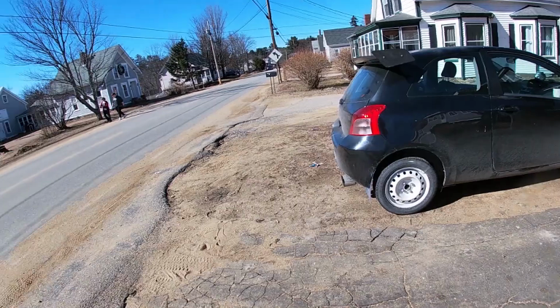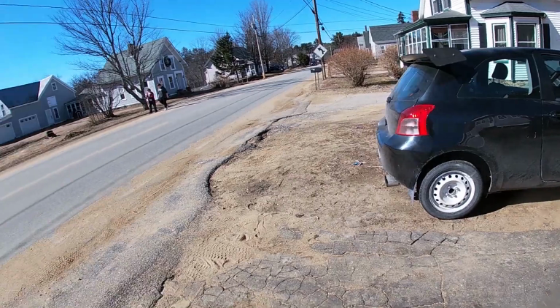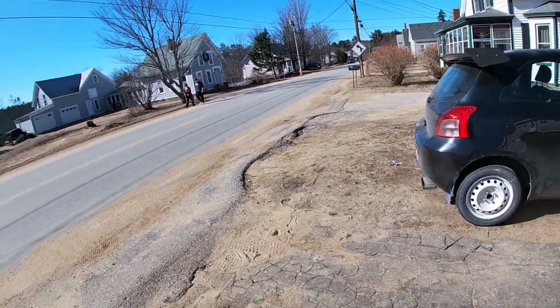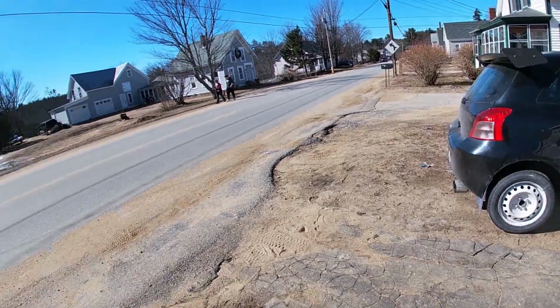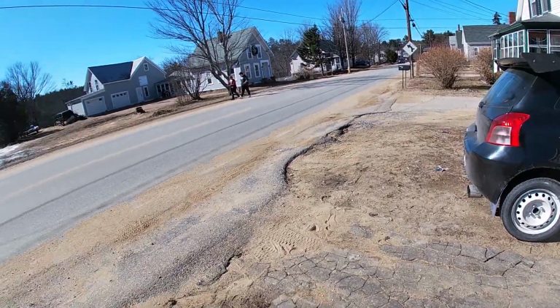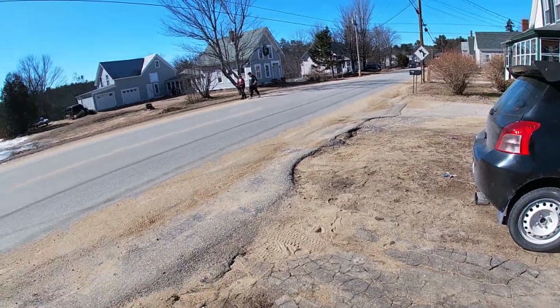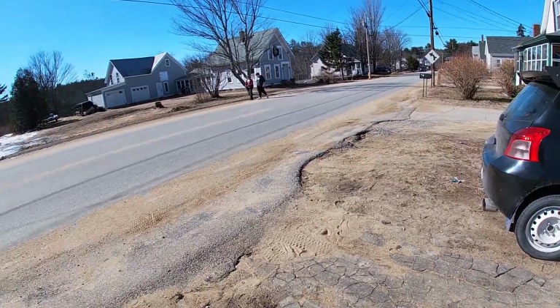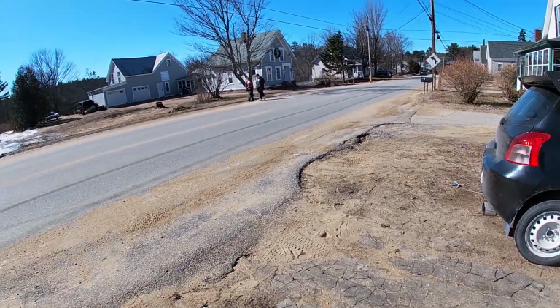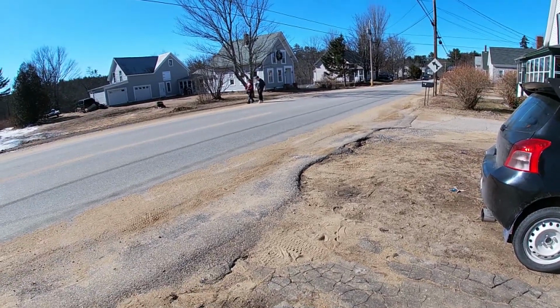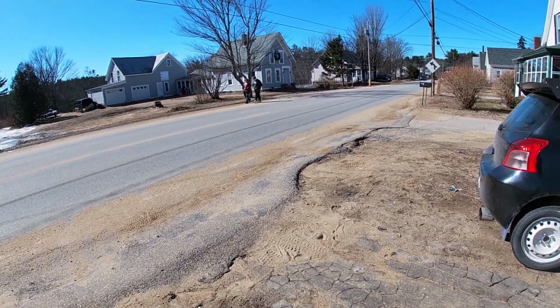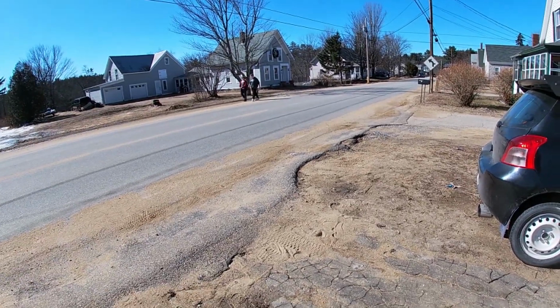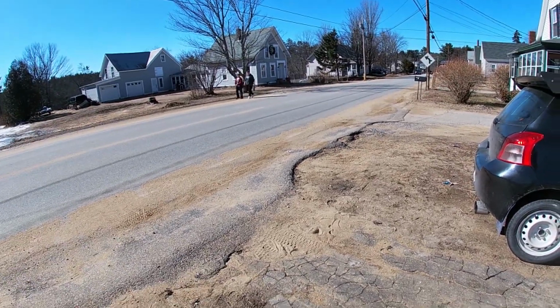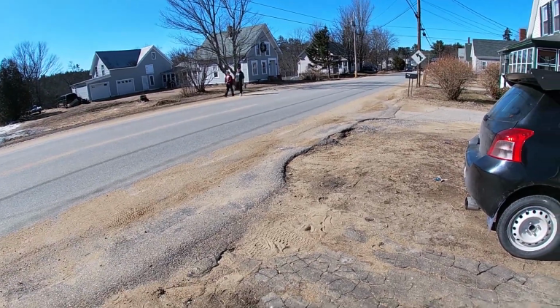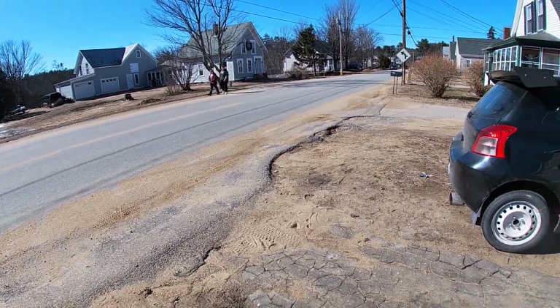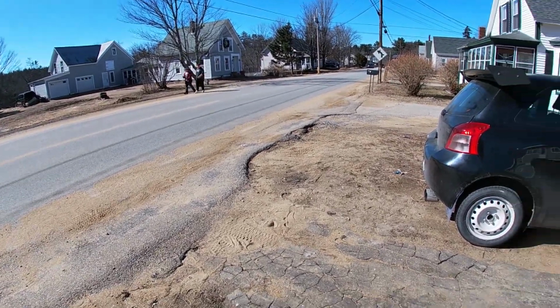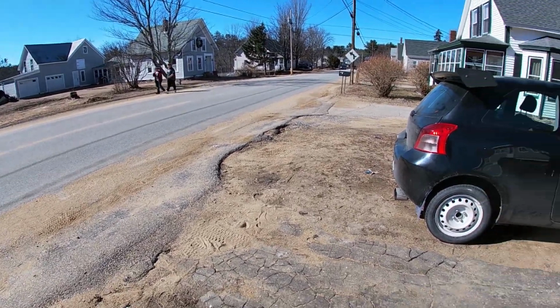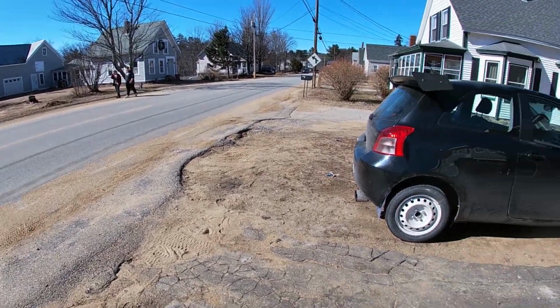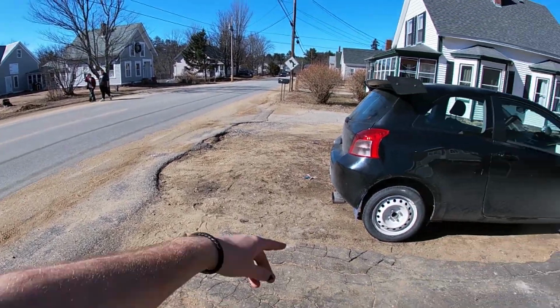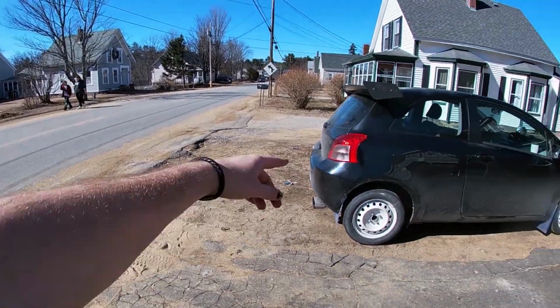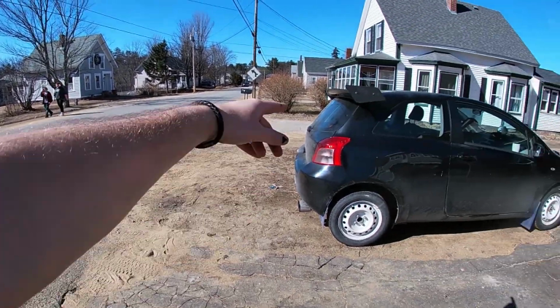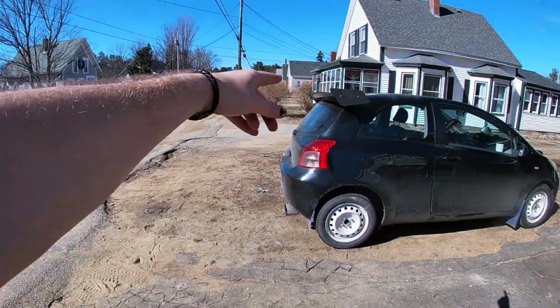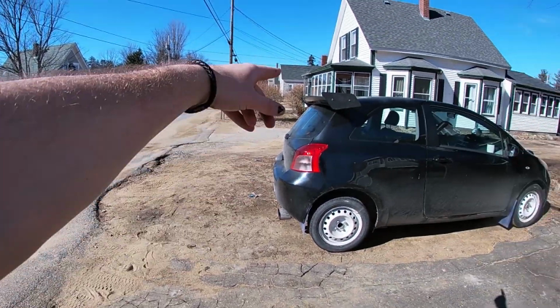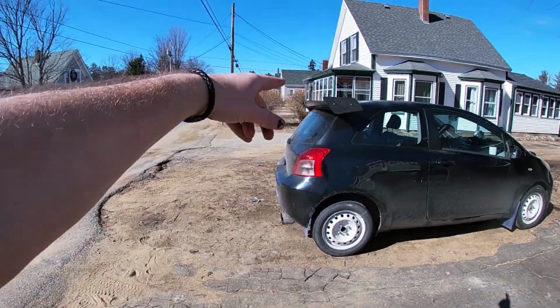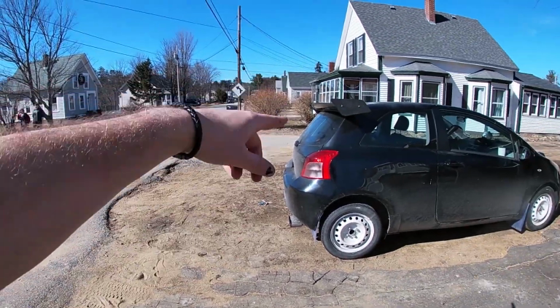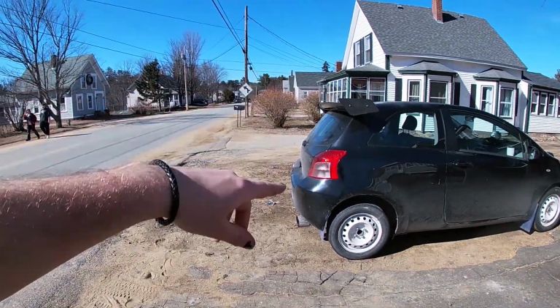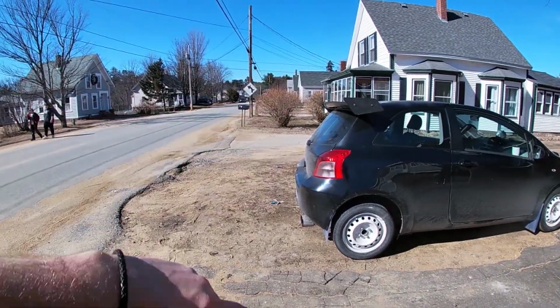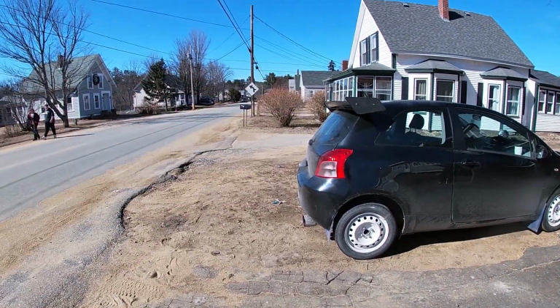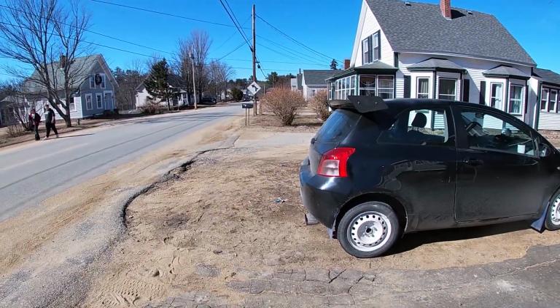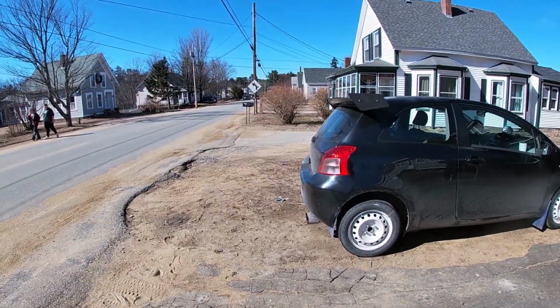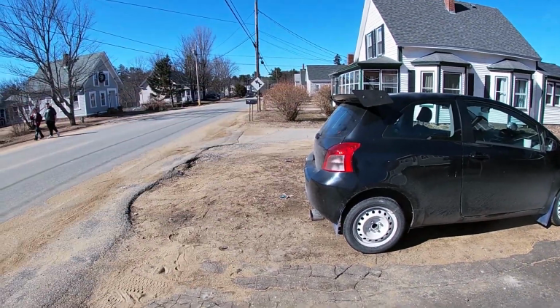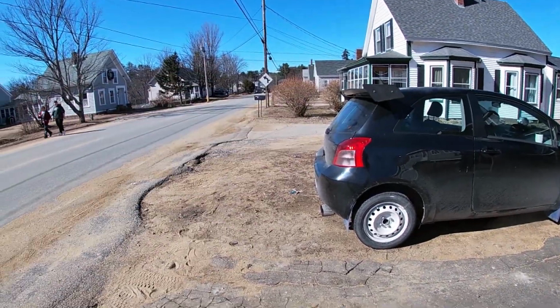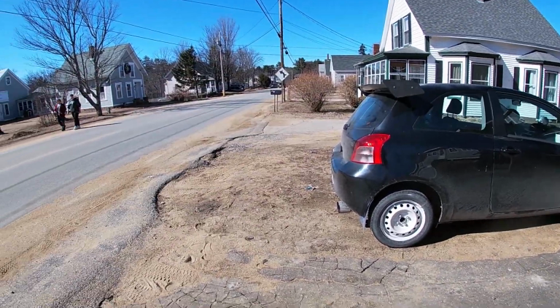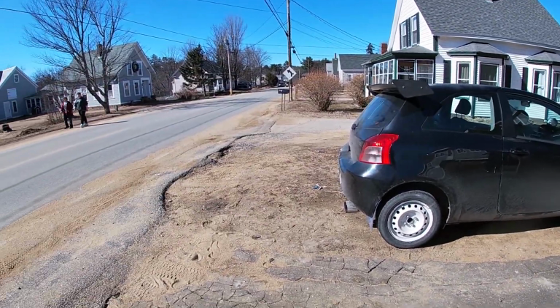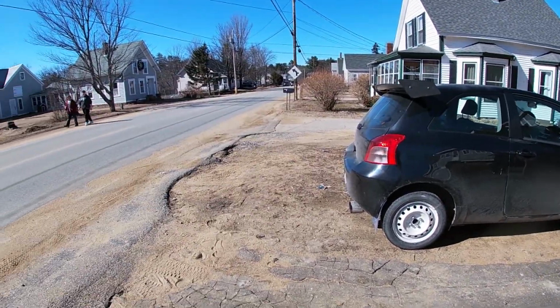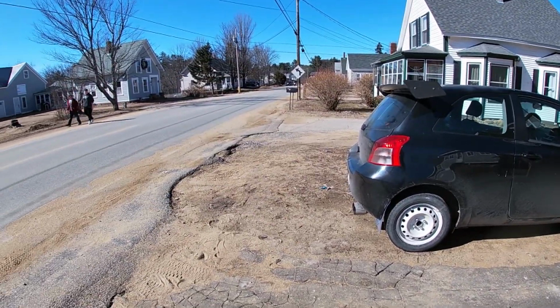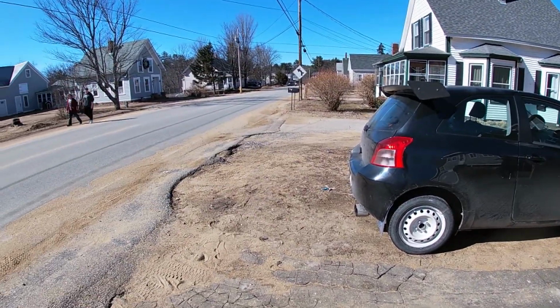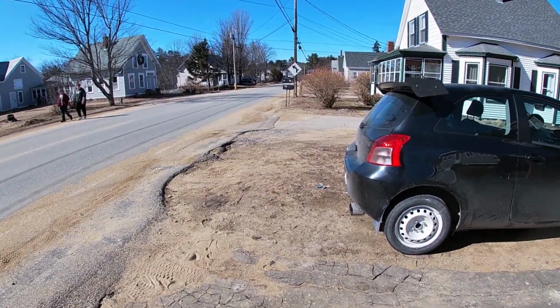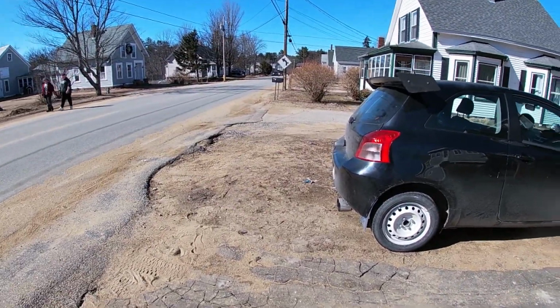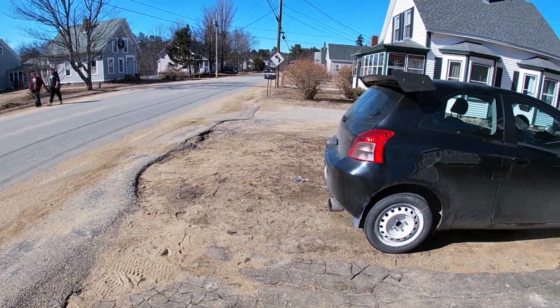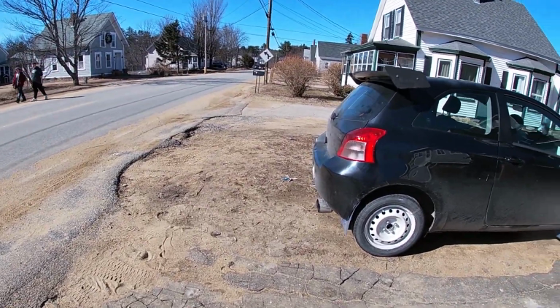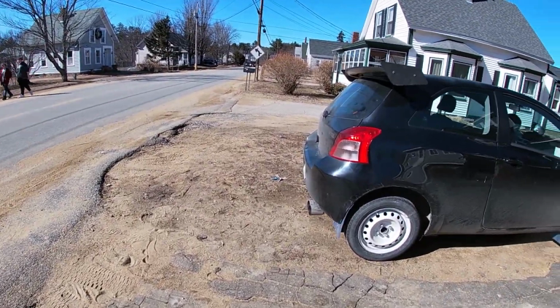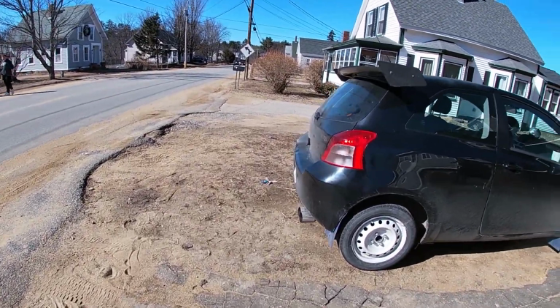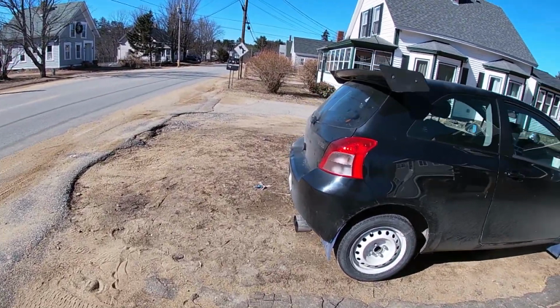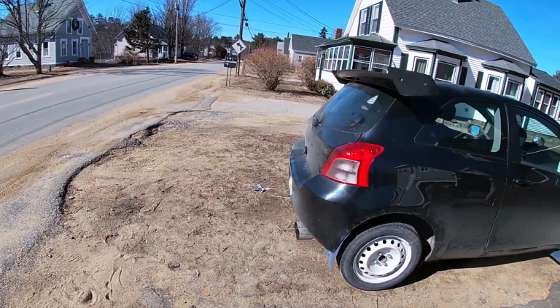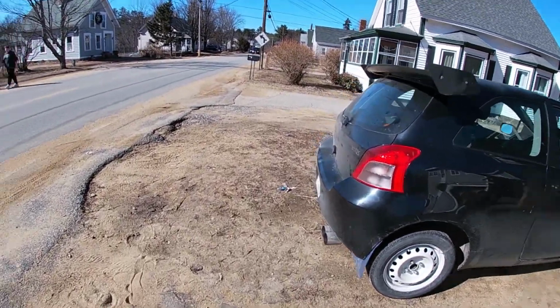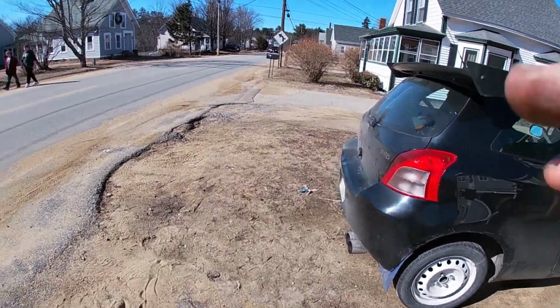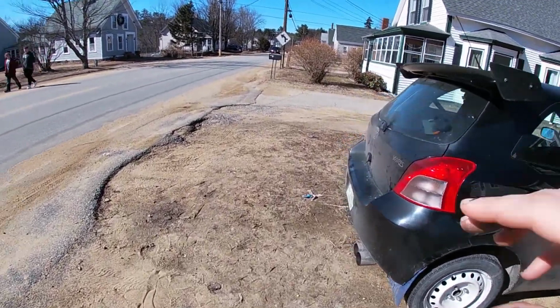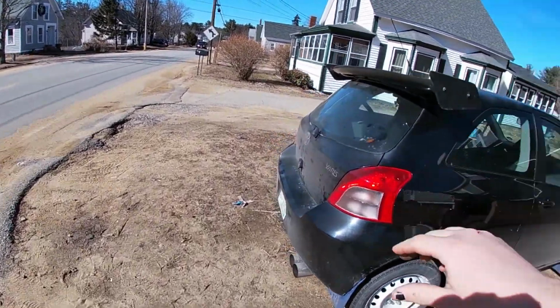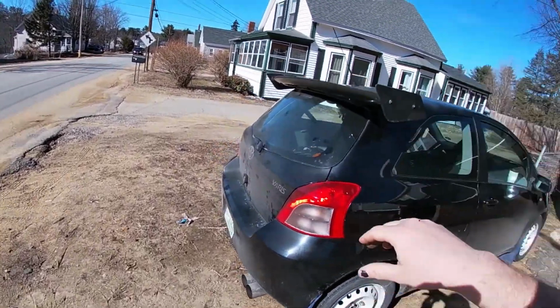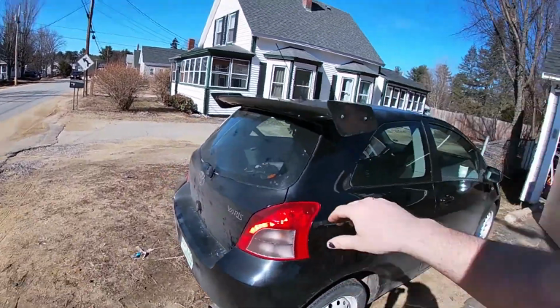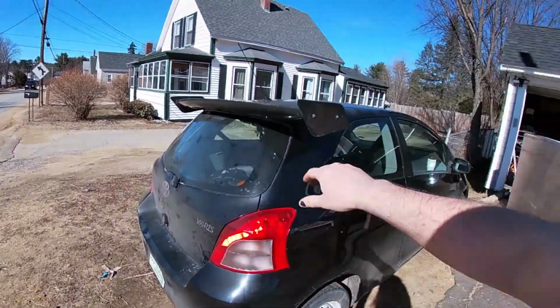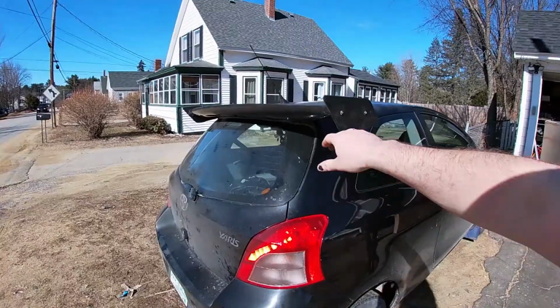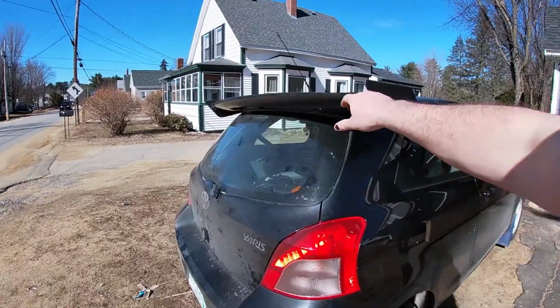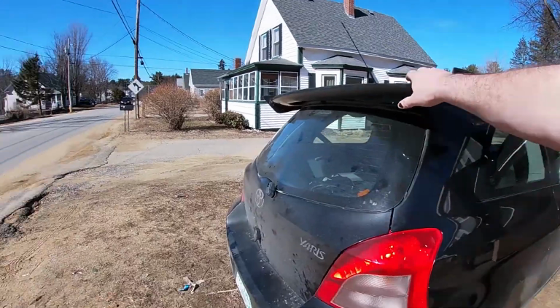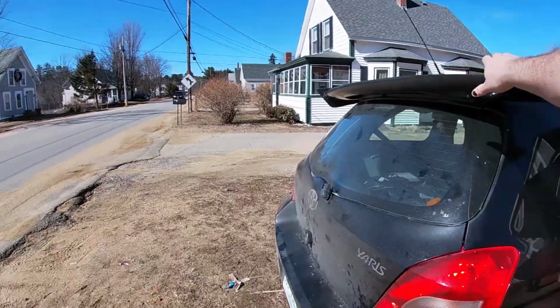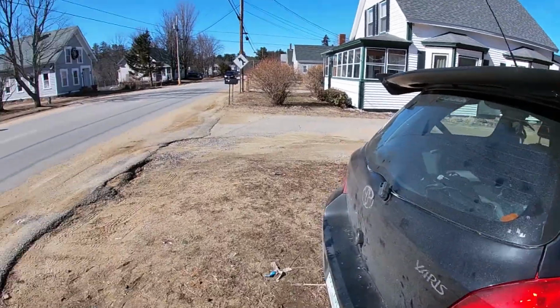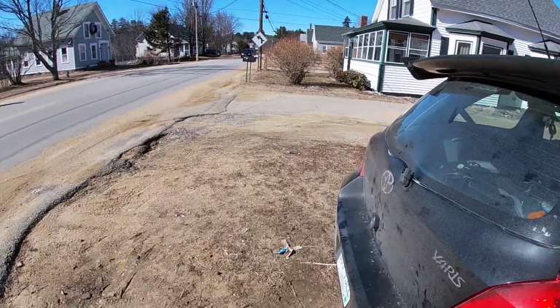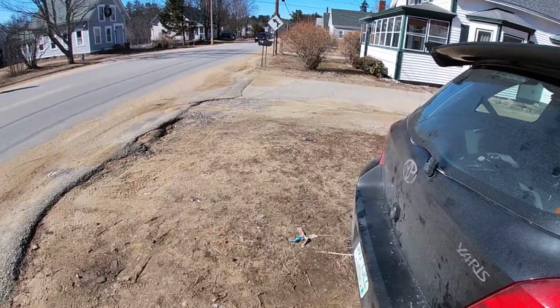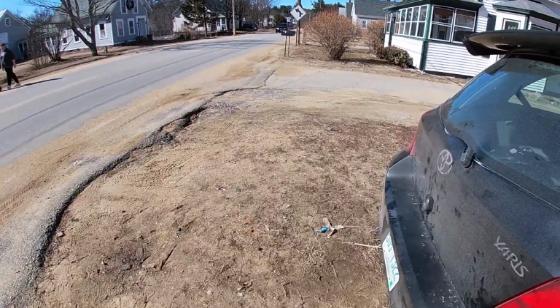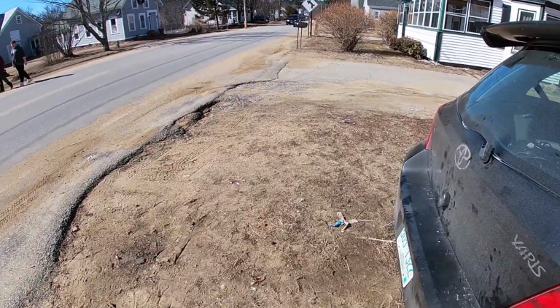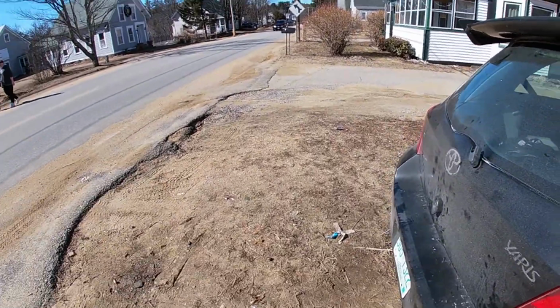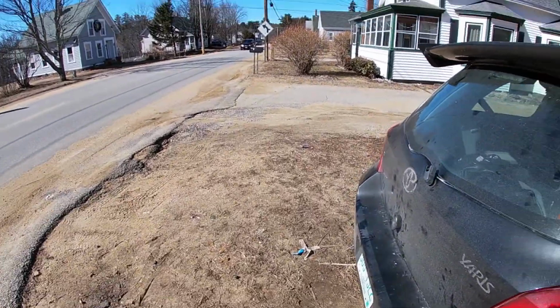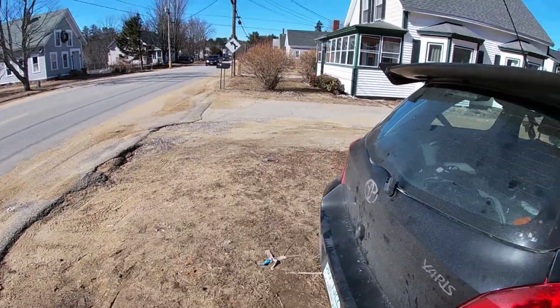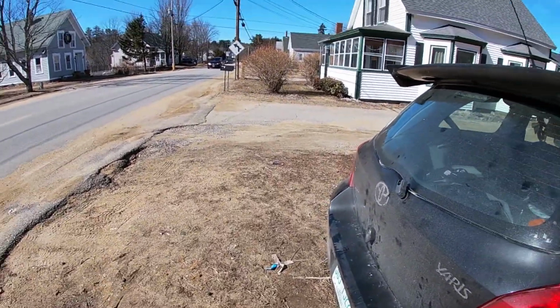Hey random kids! I just threw a spoiler on the back of my car! Look at how strong it is!